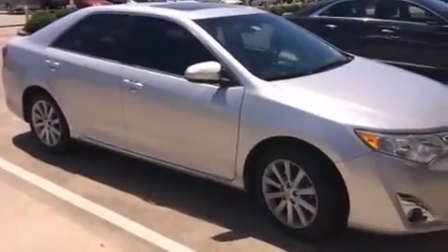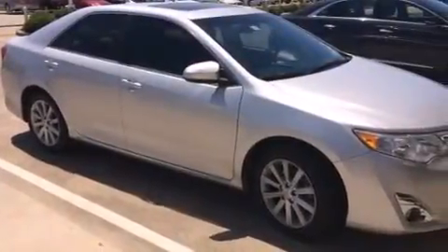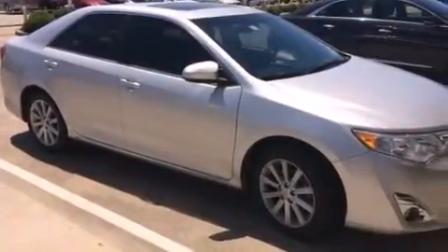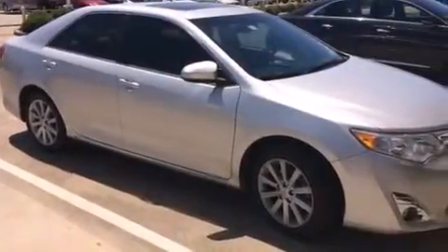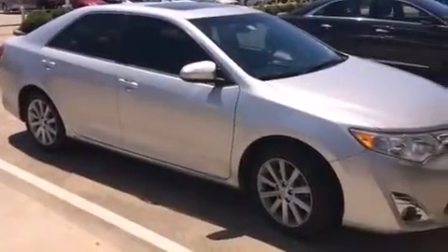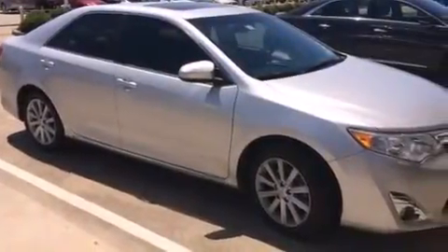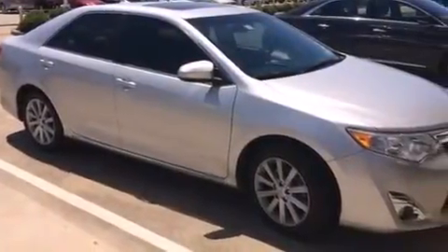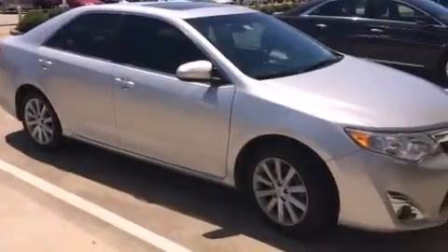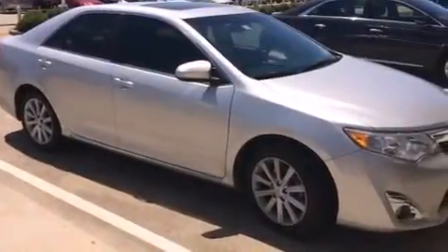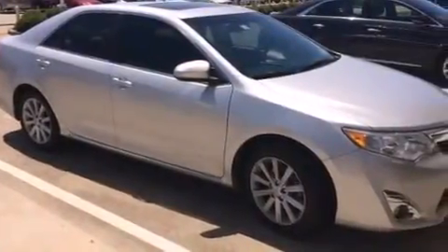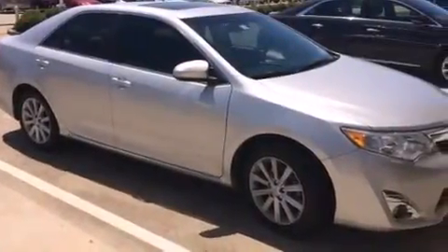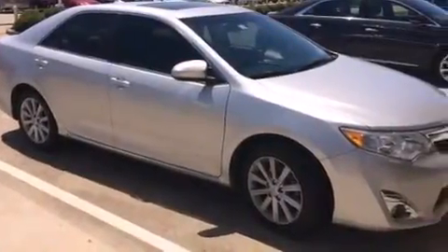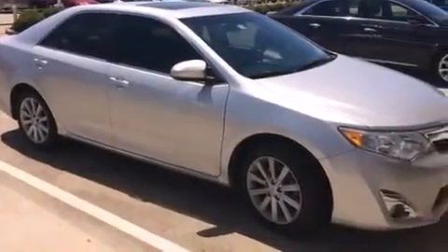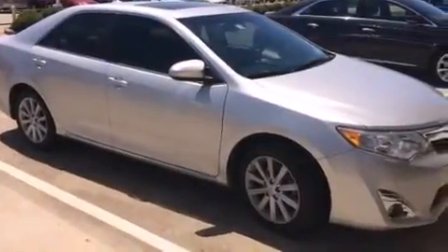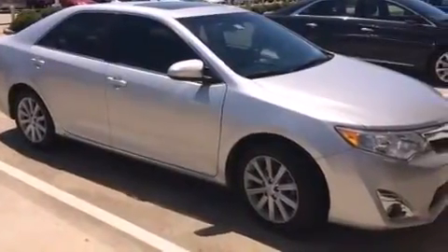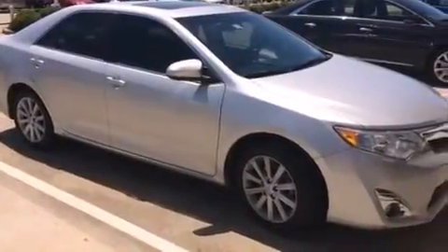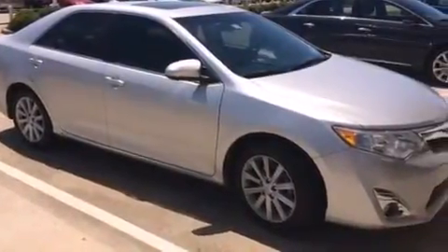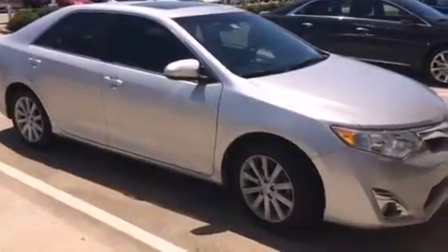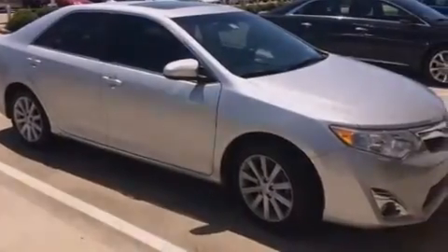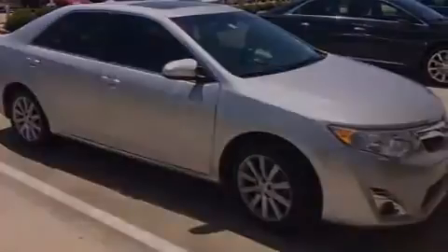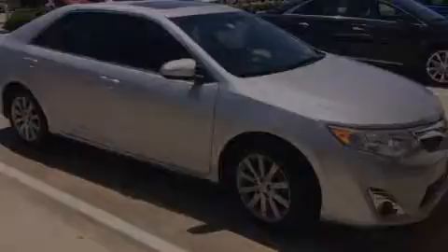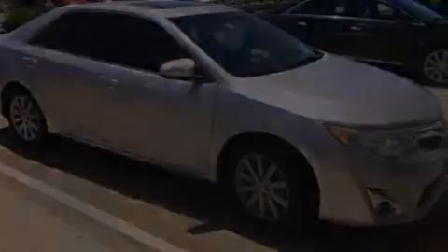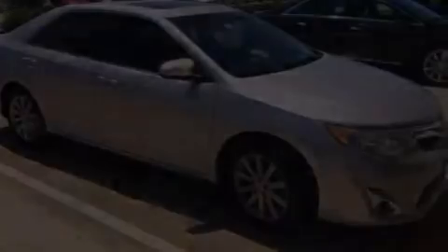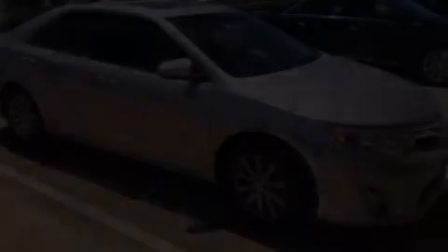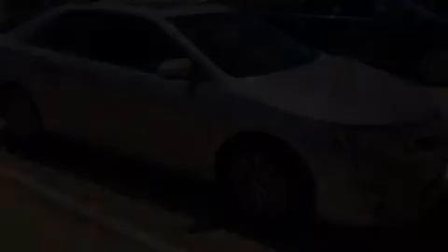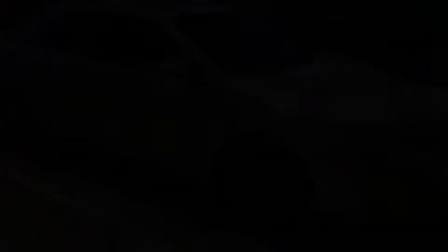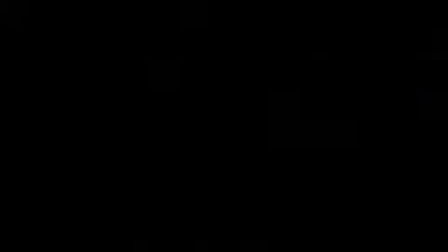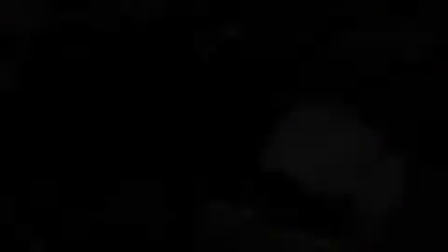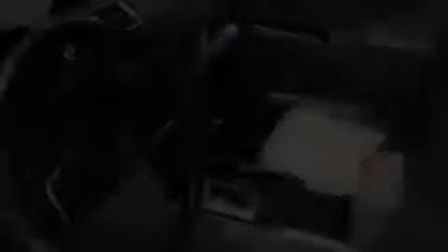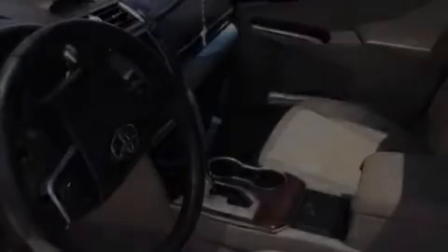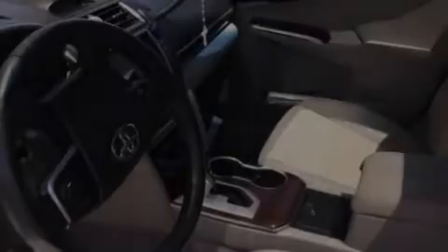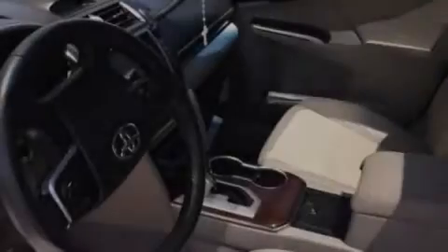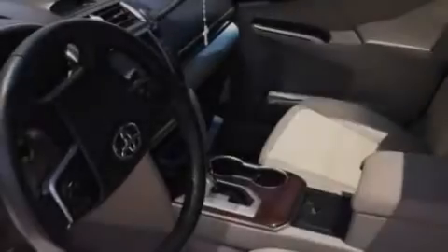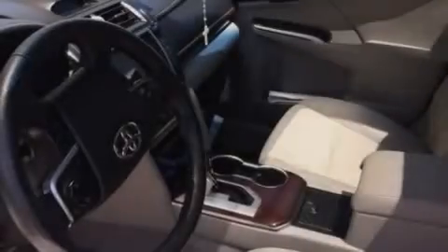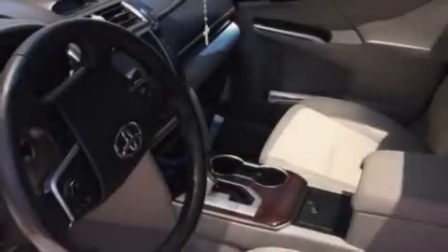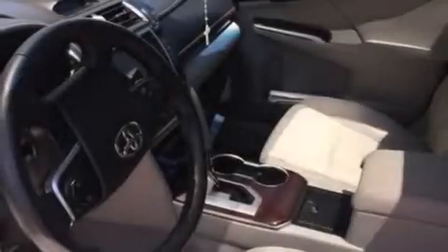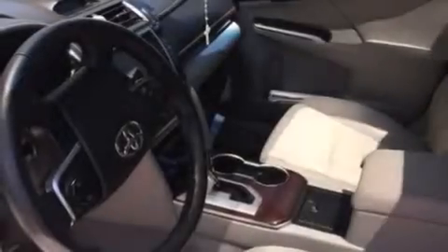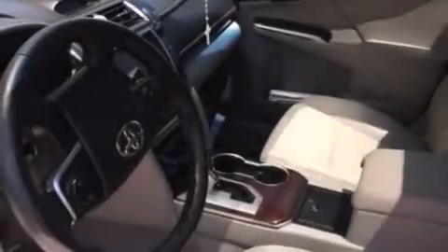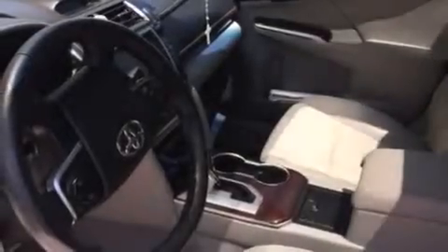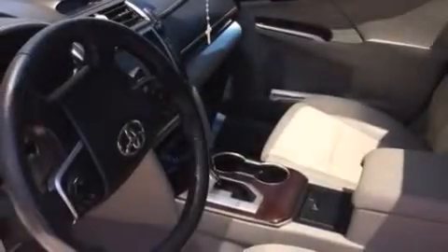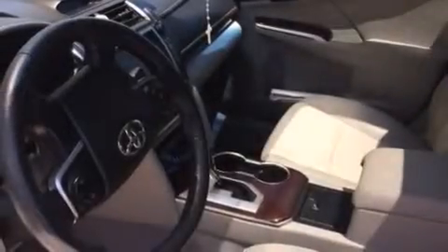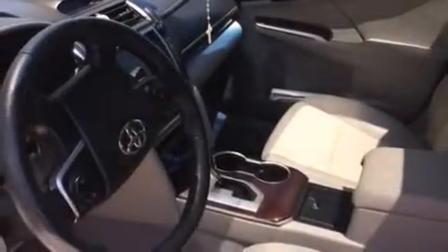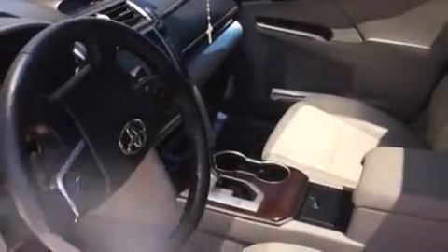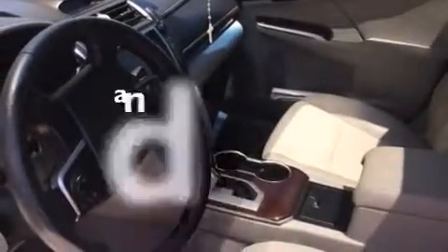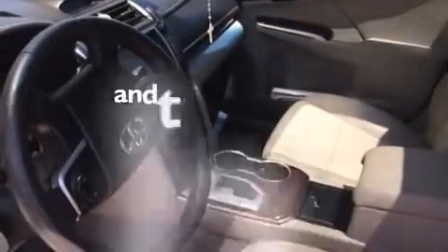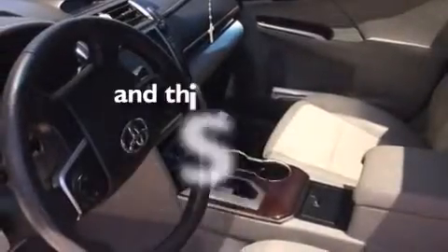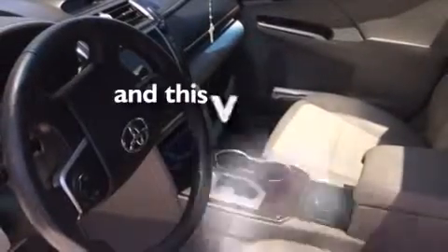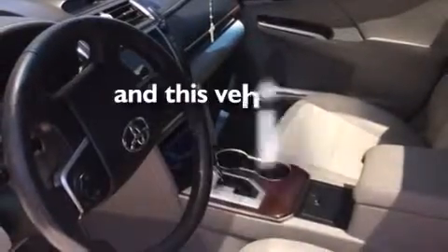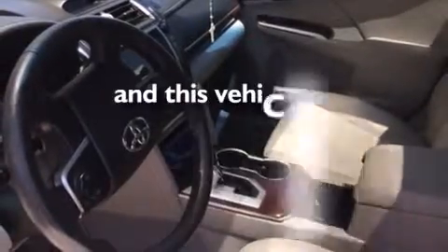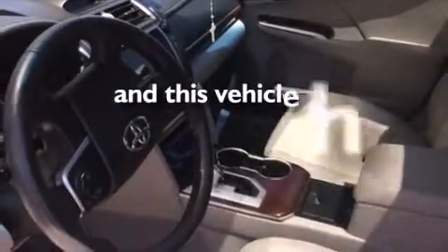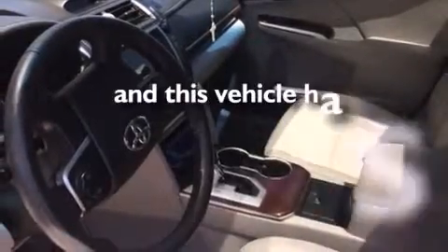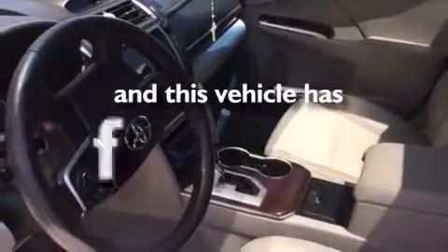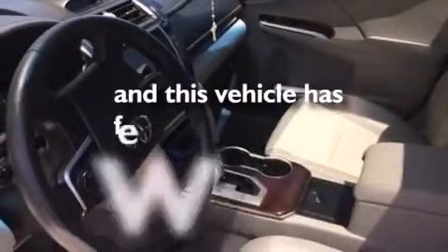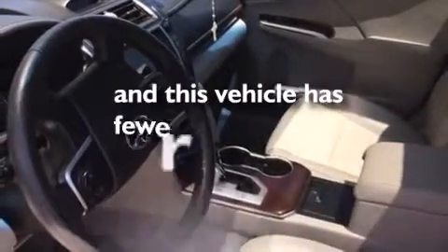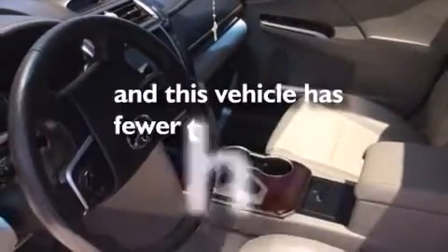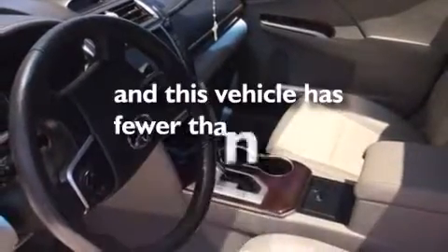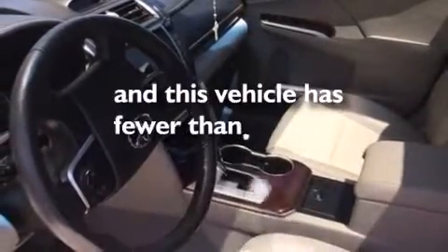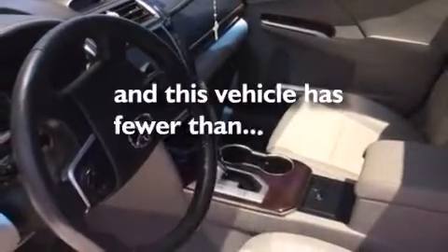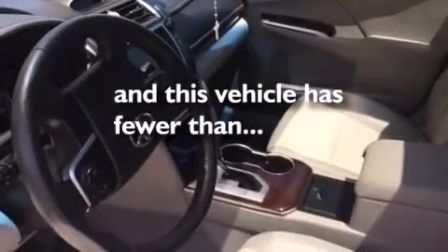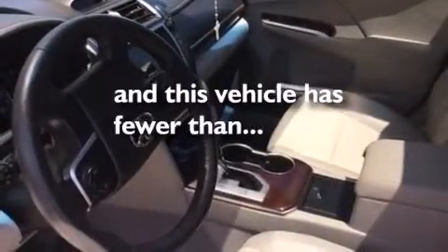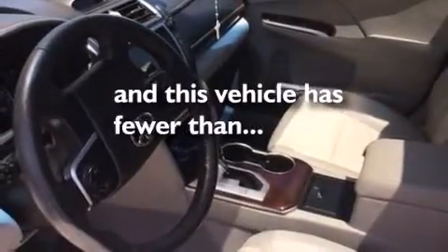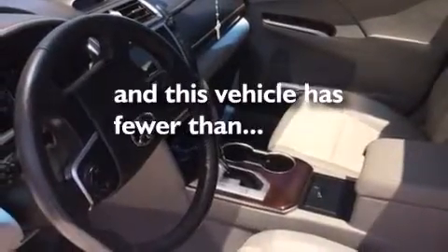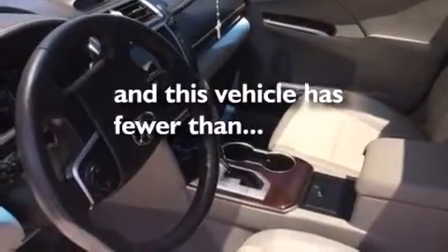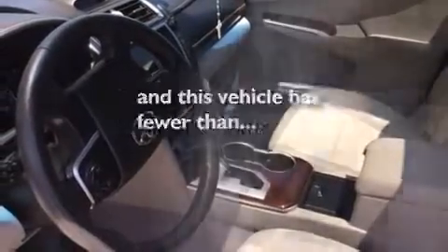Also included is a collapsible steering column, a pollen filter, and this vehicle has less than 17,000 miles.